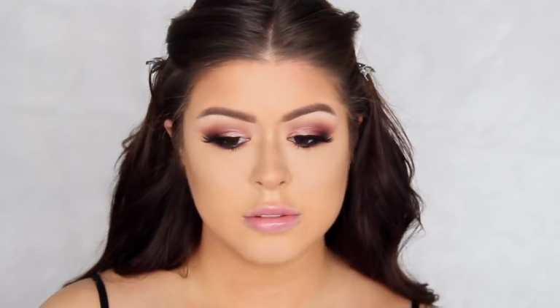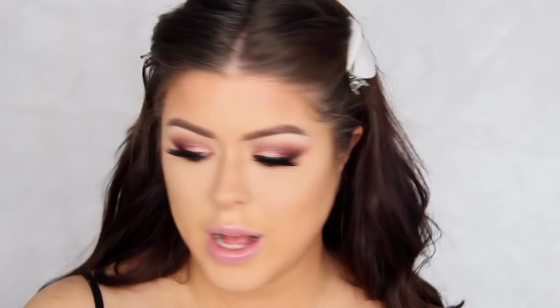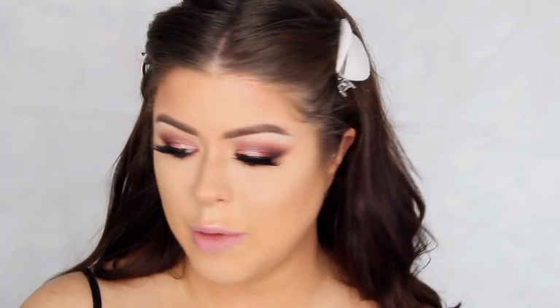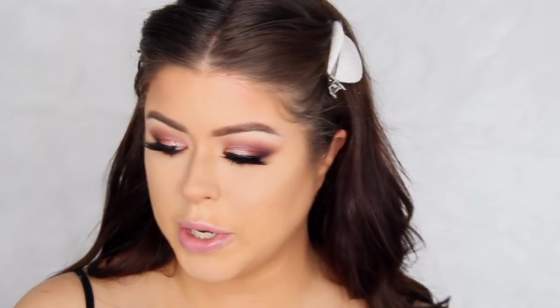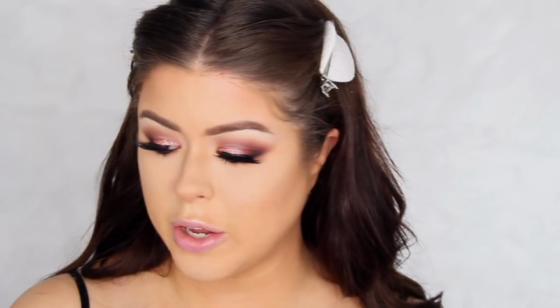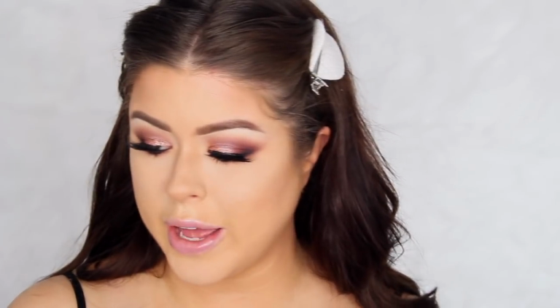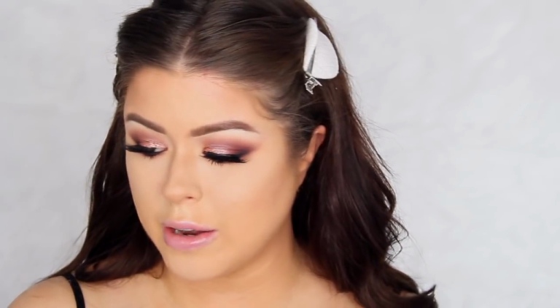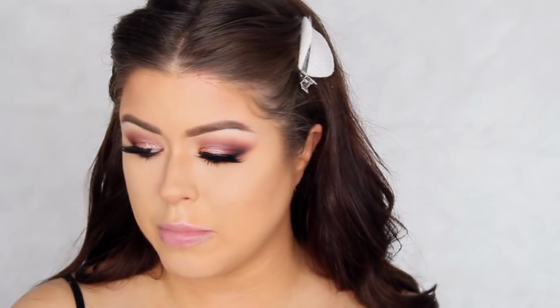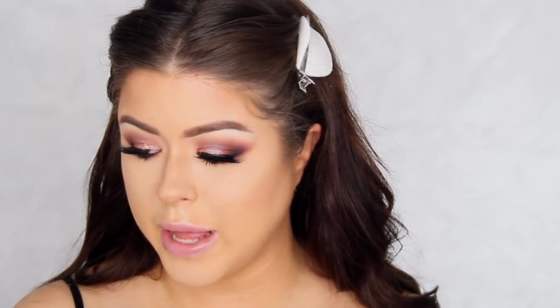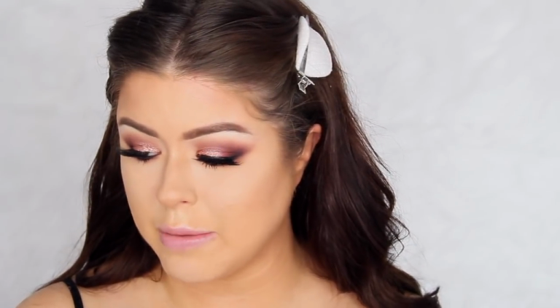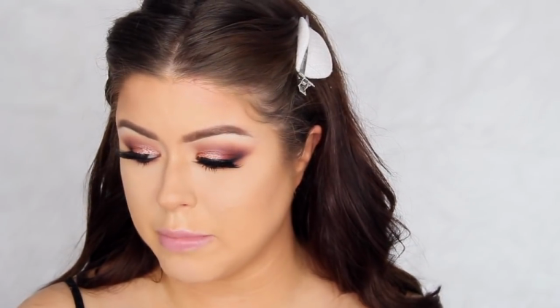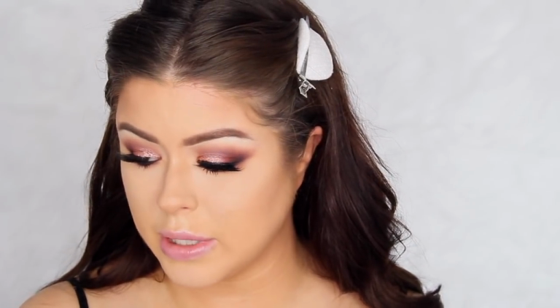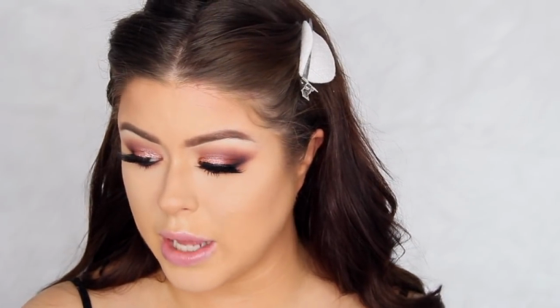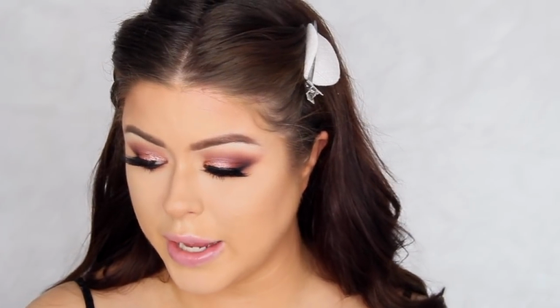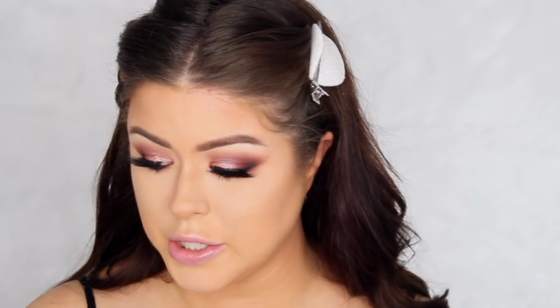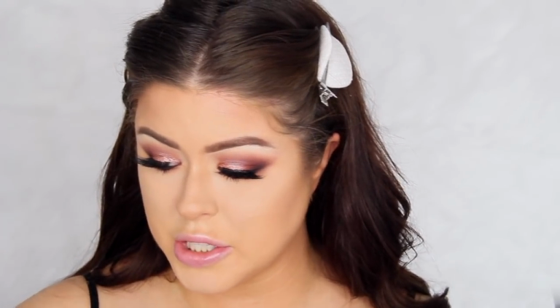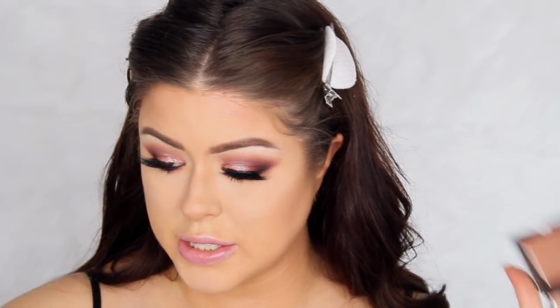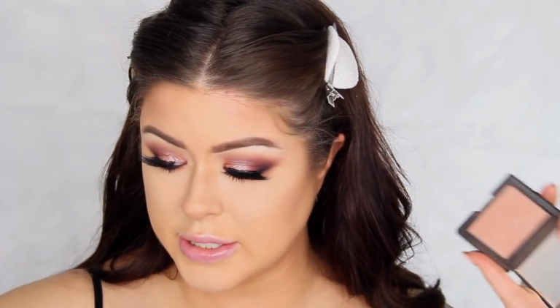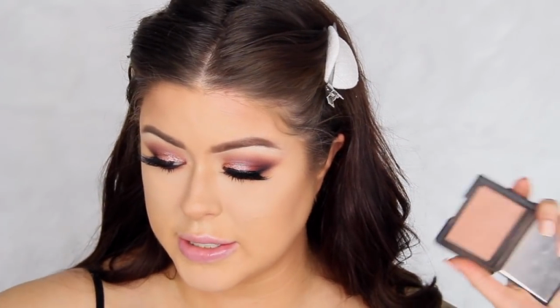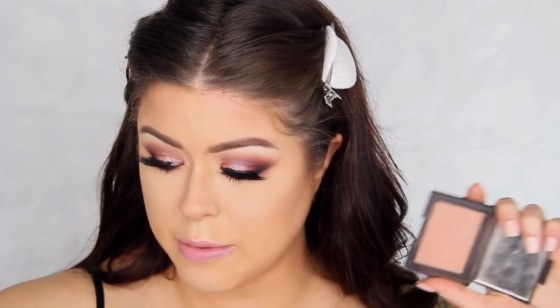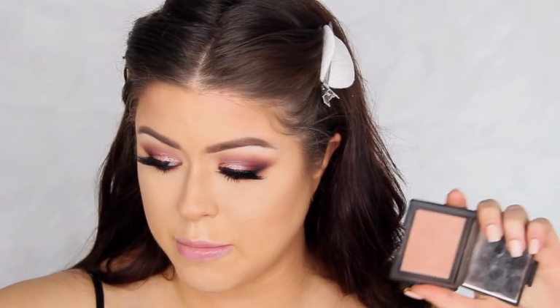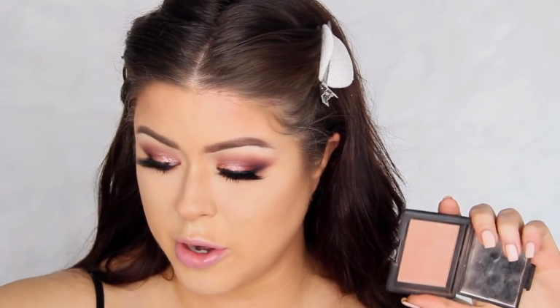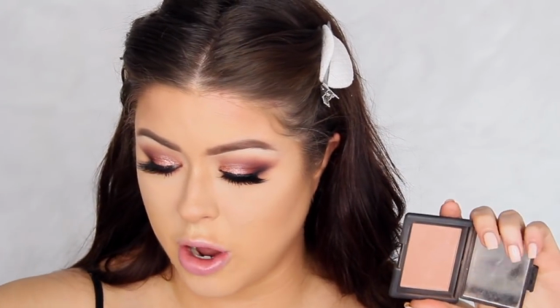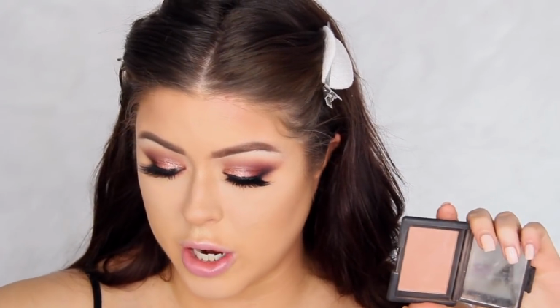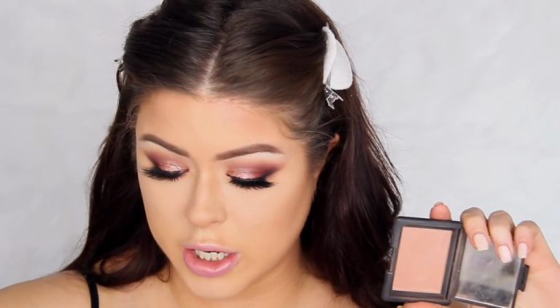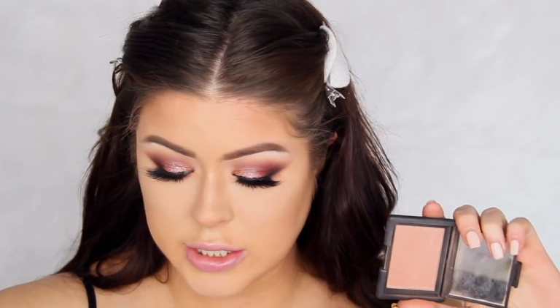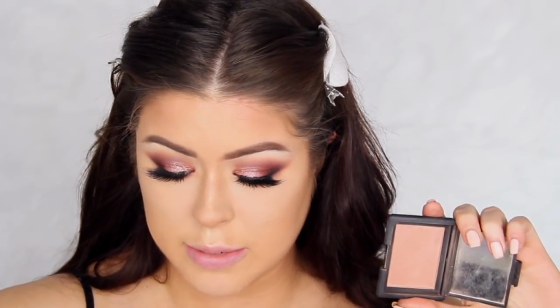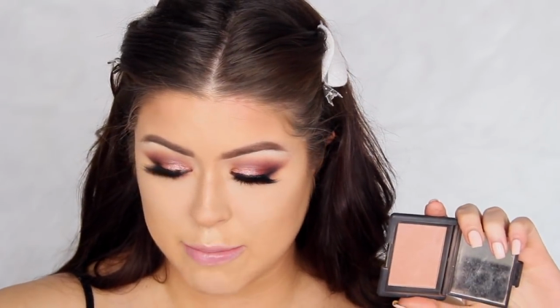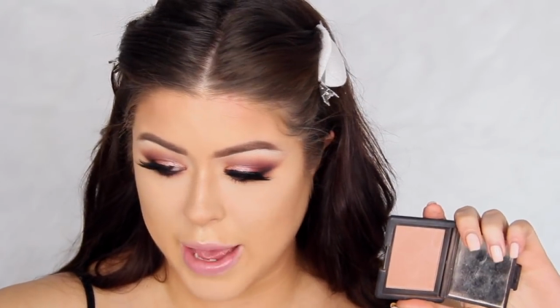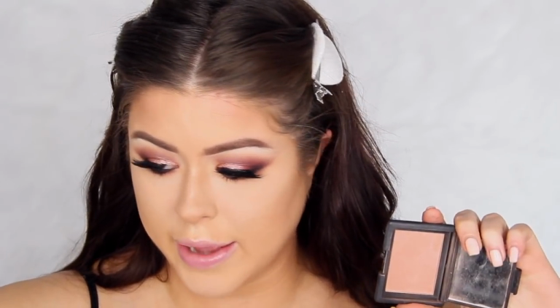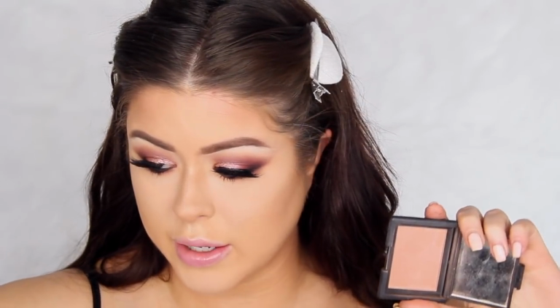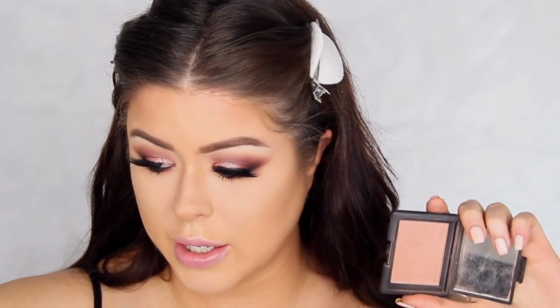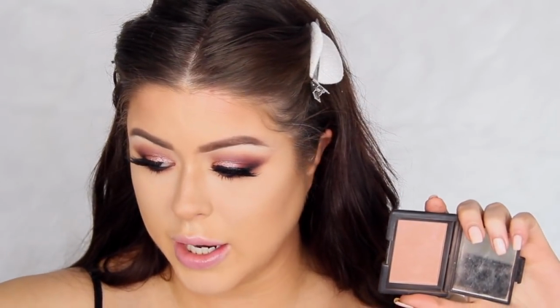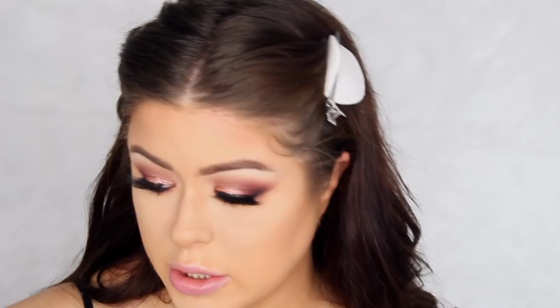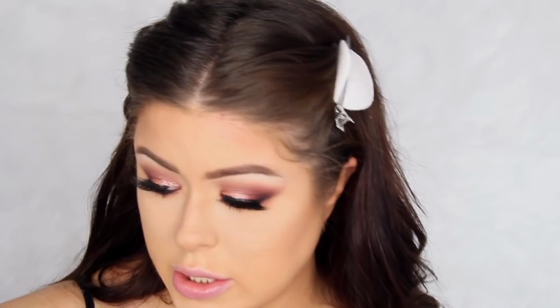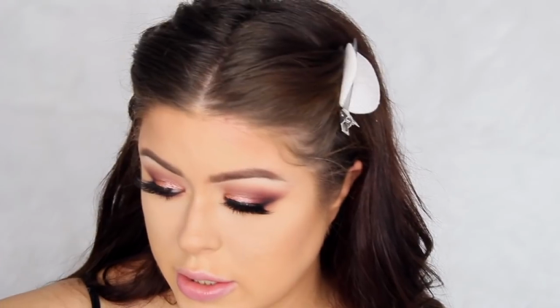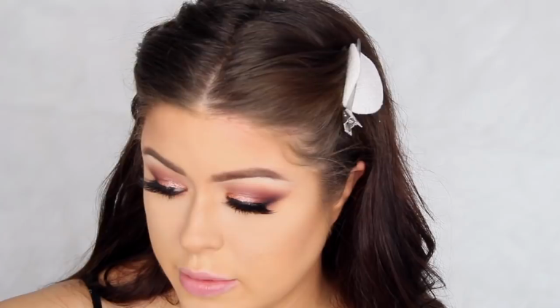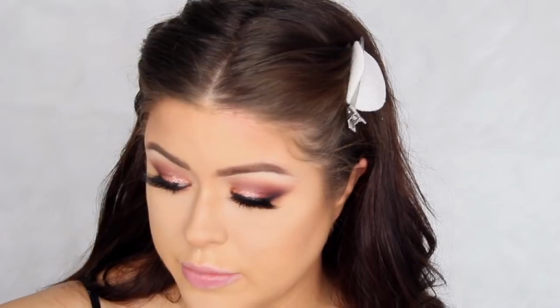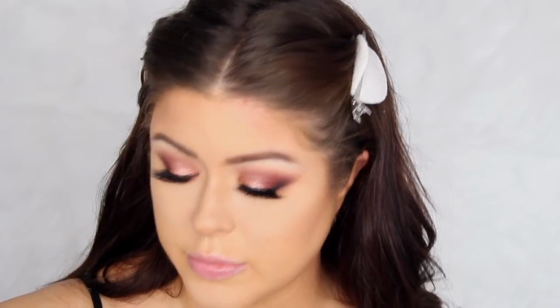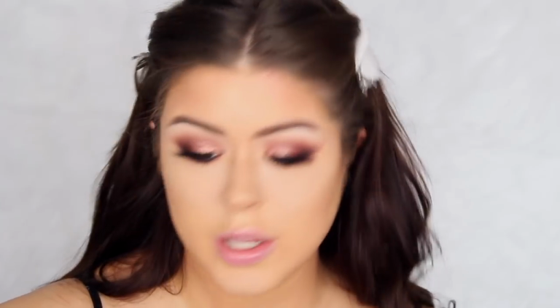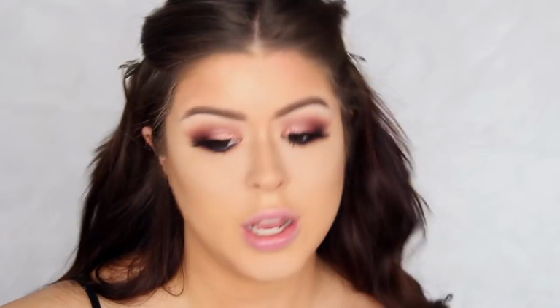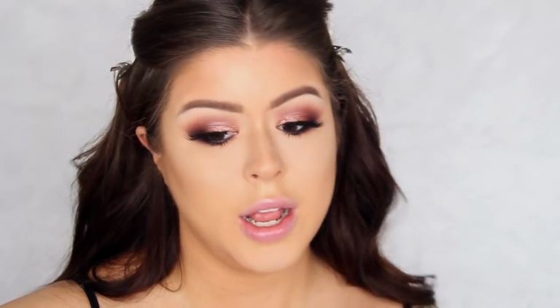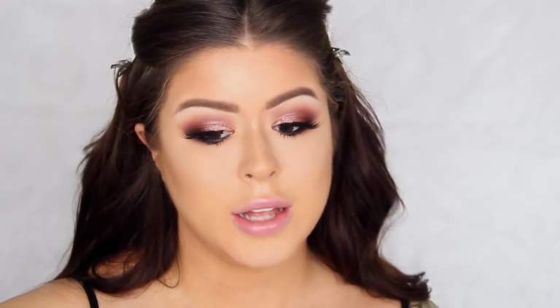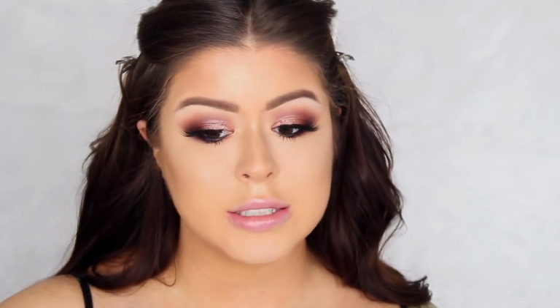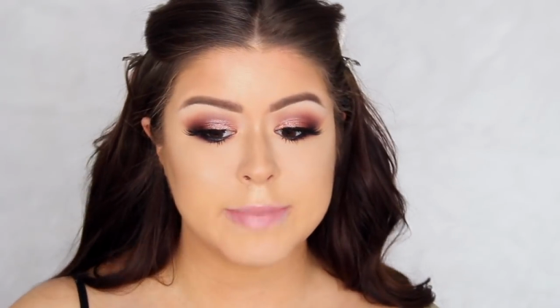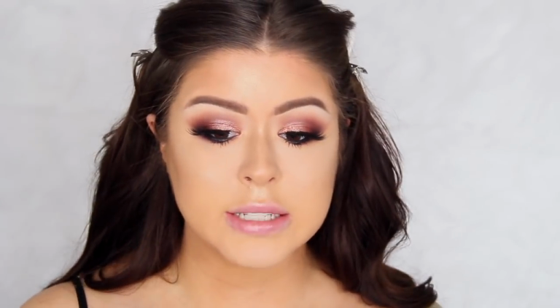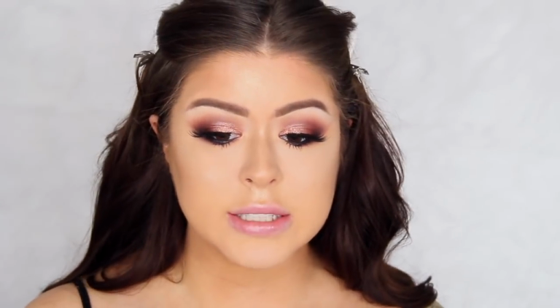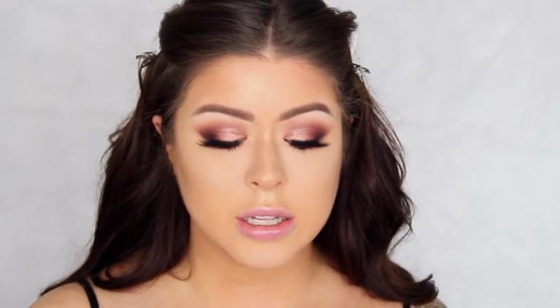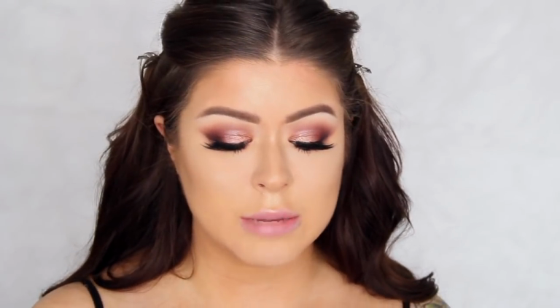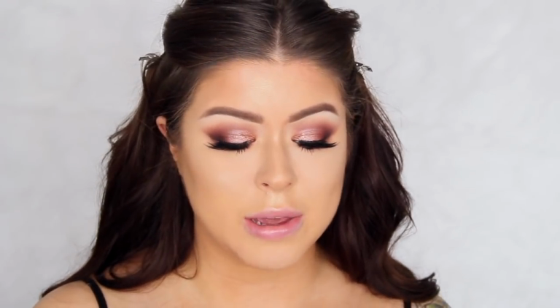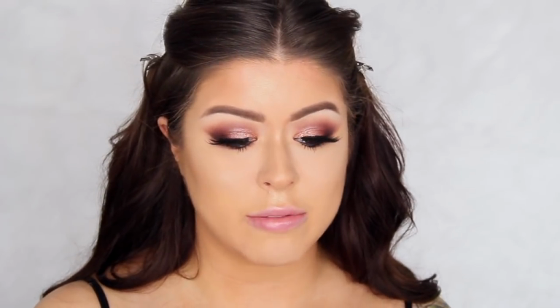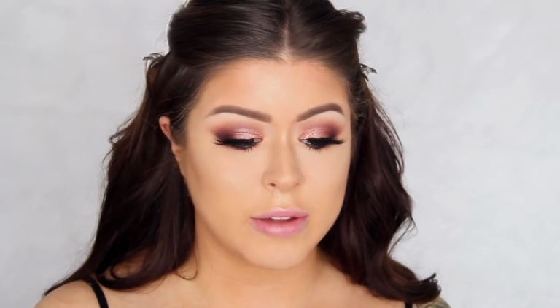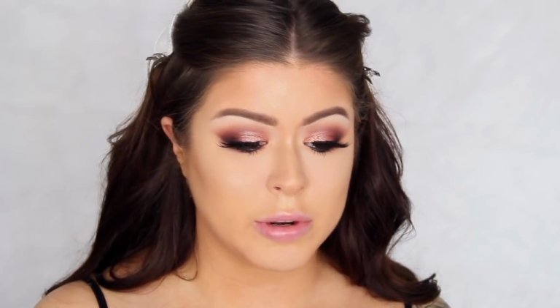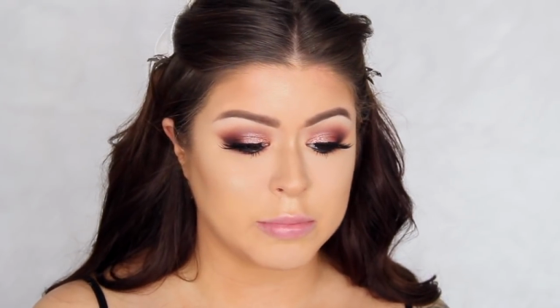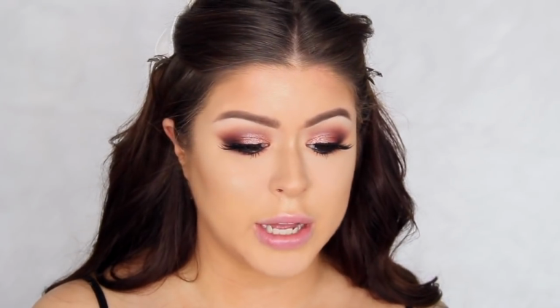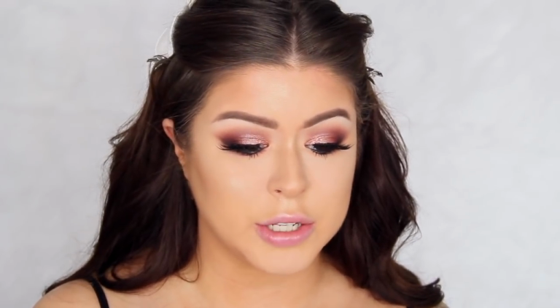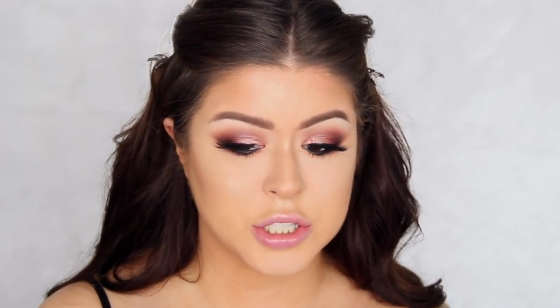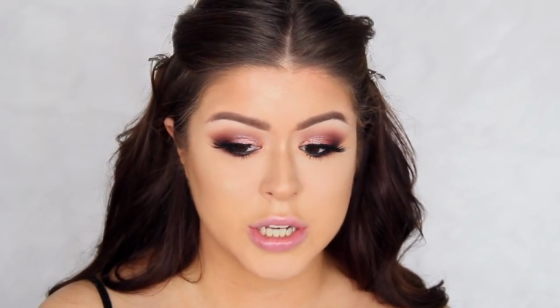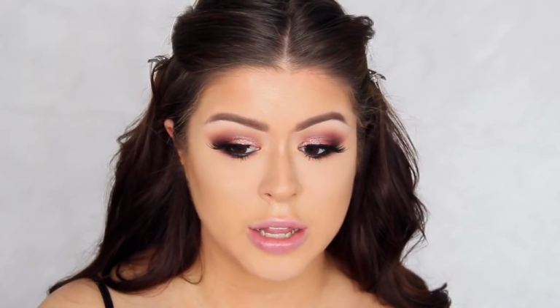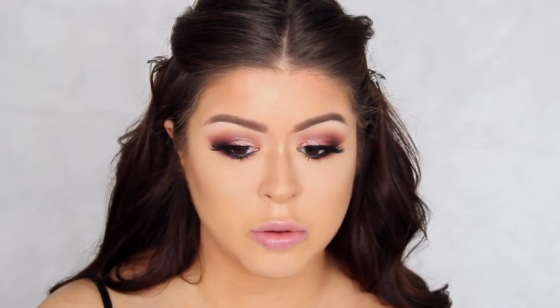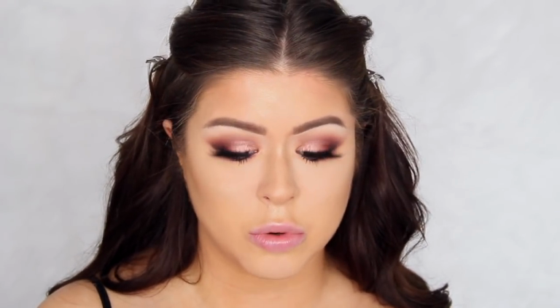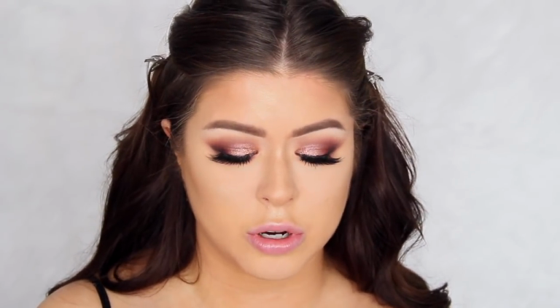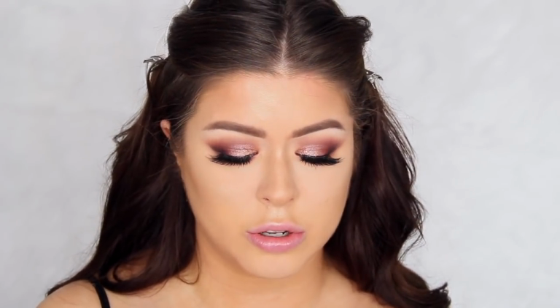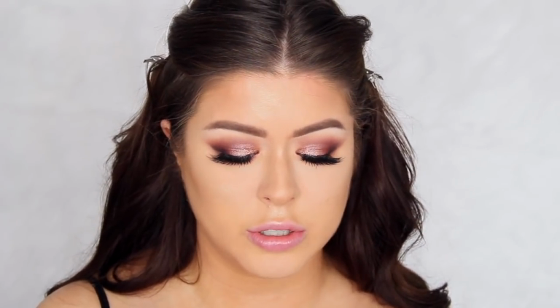I'm going to go ahead and apply blush. This is NARS Madly — it's basically my favorite blush in the world.